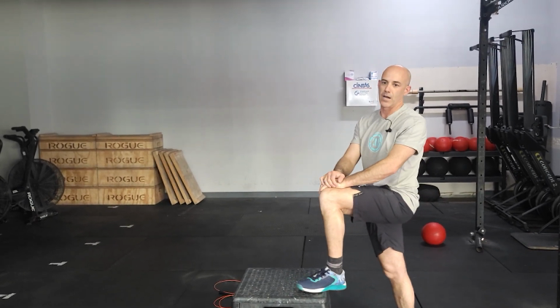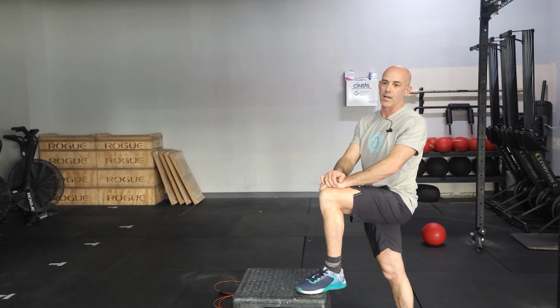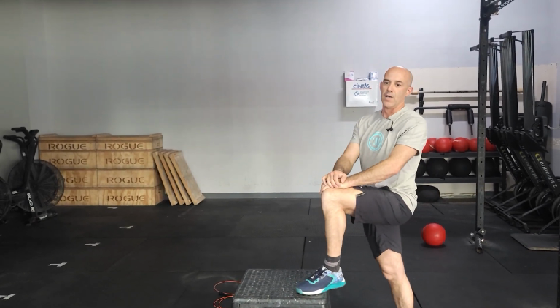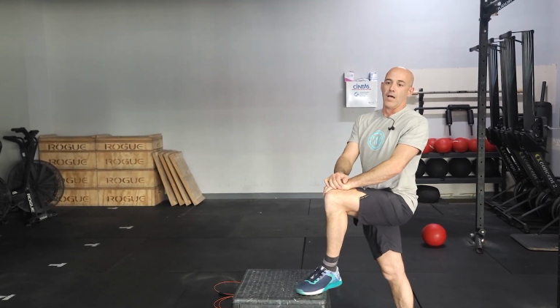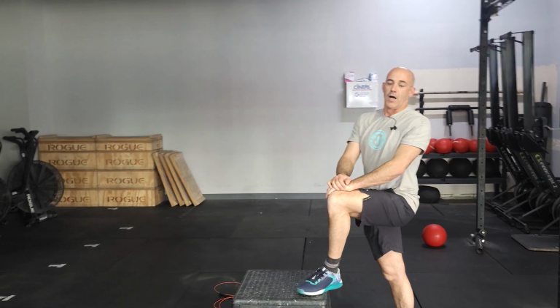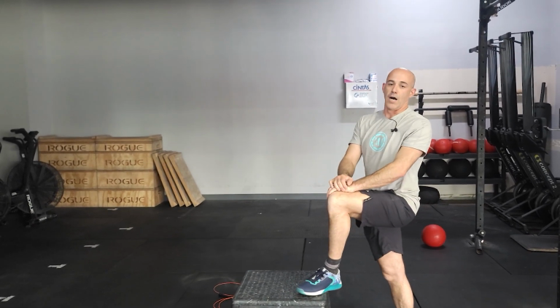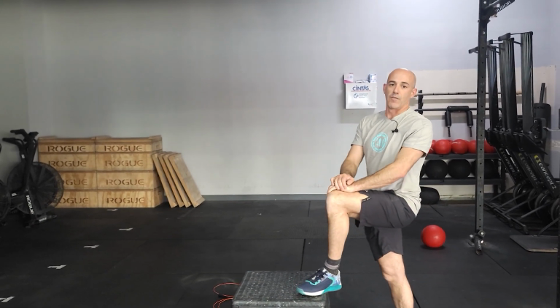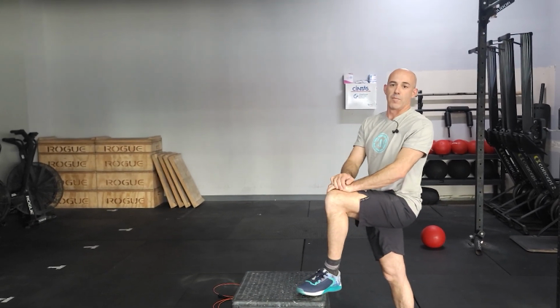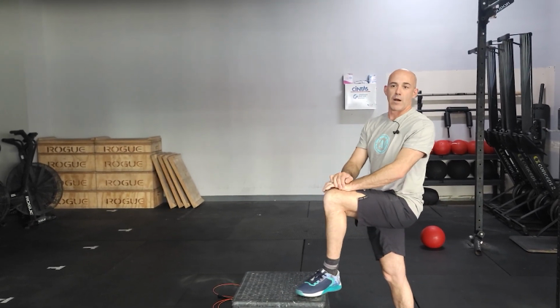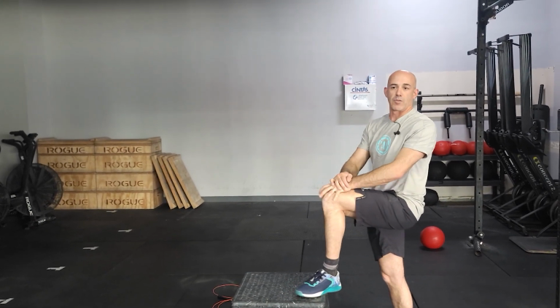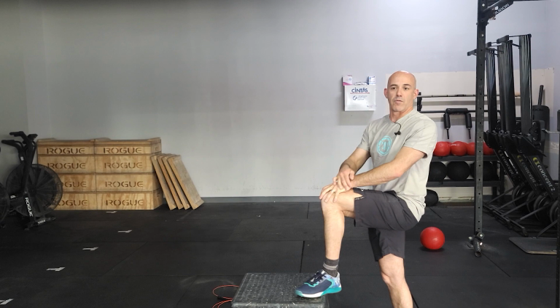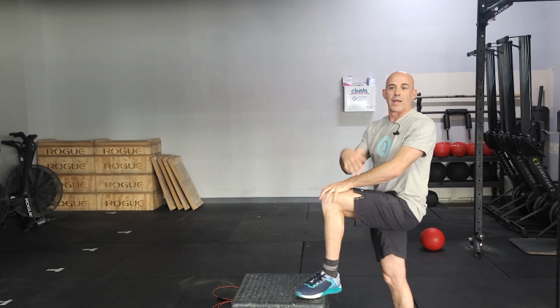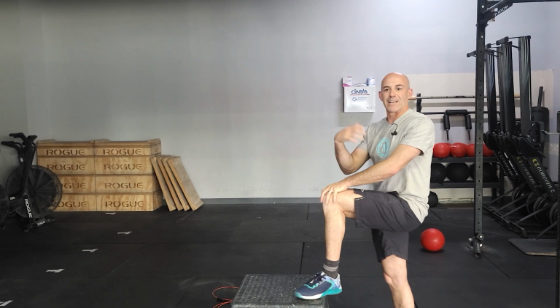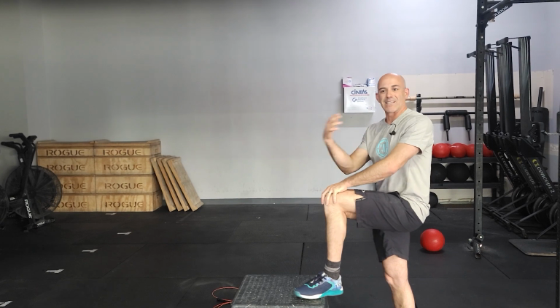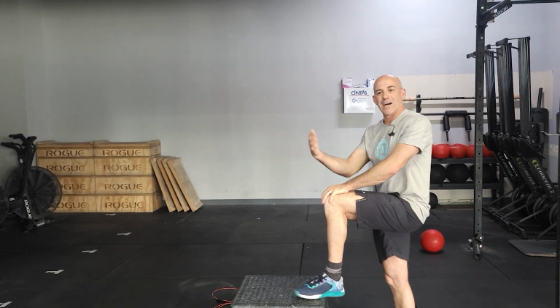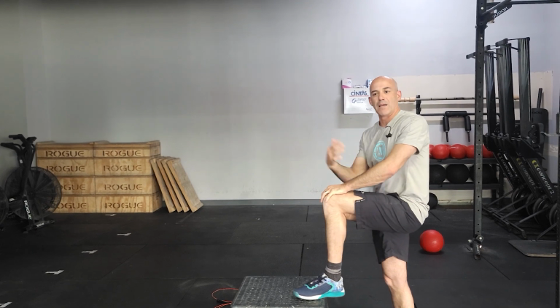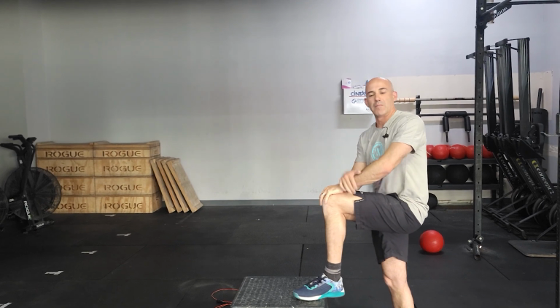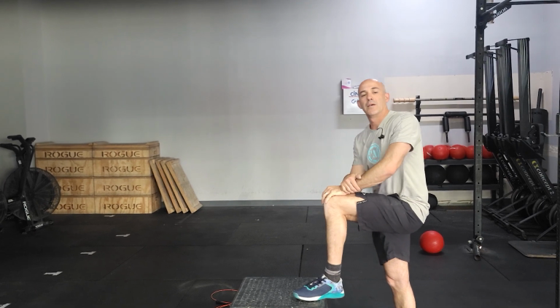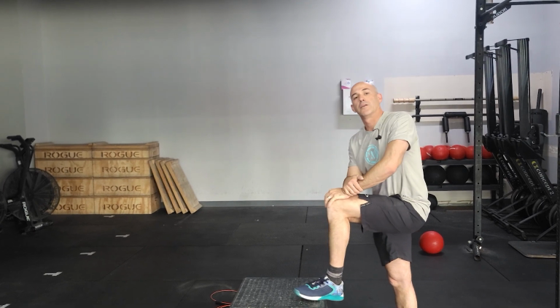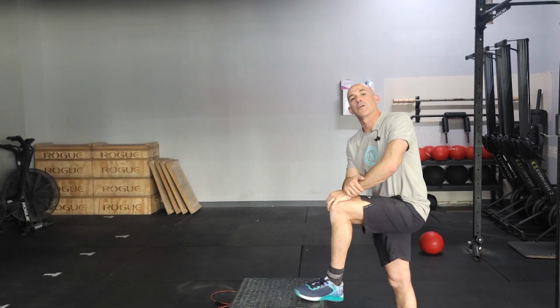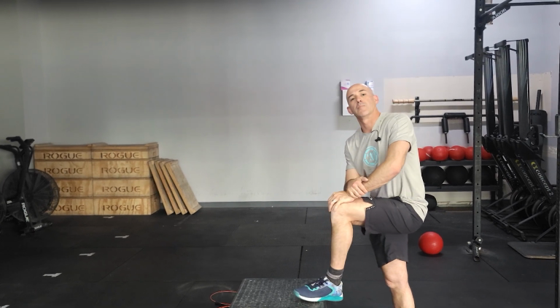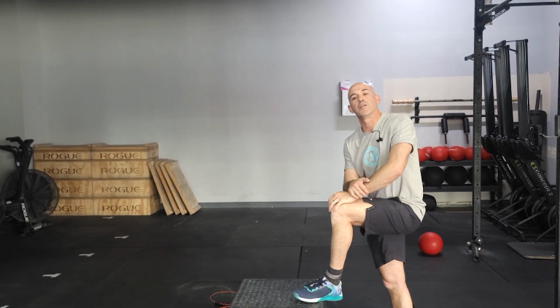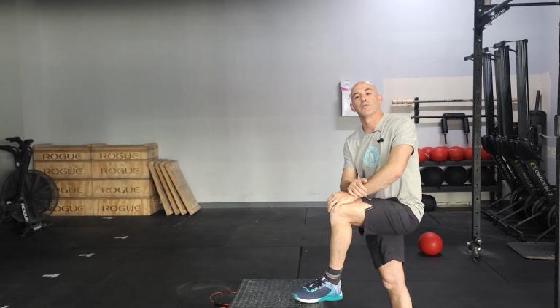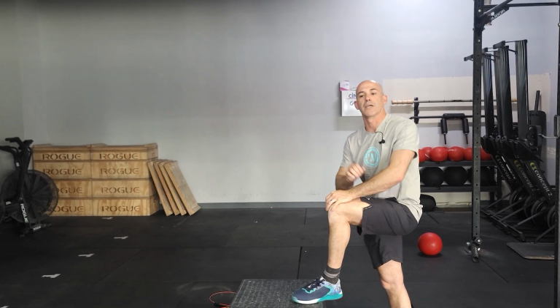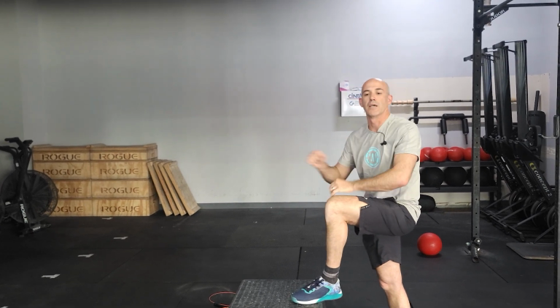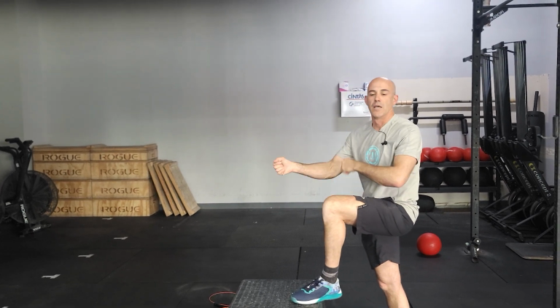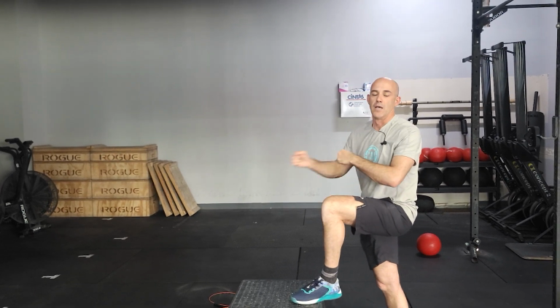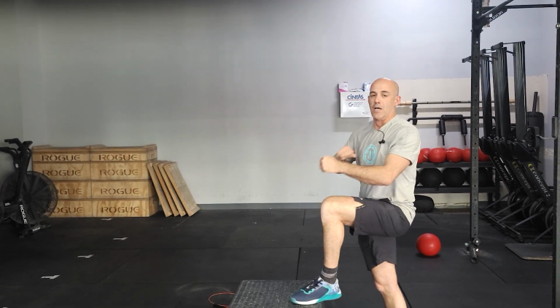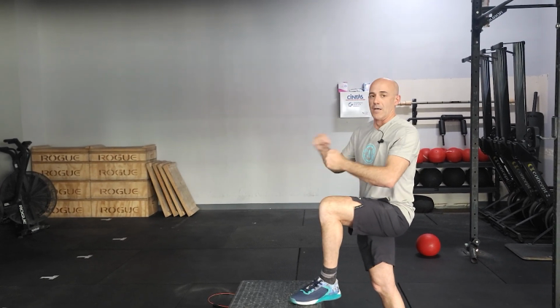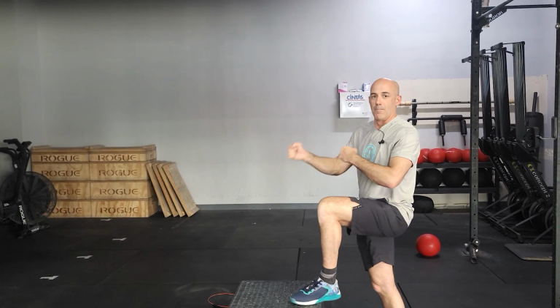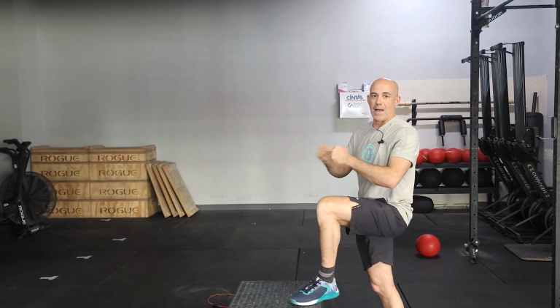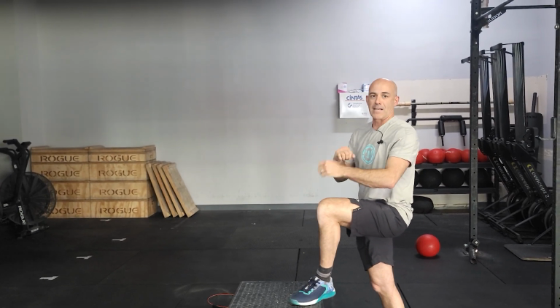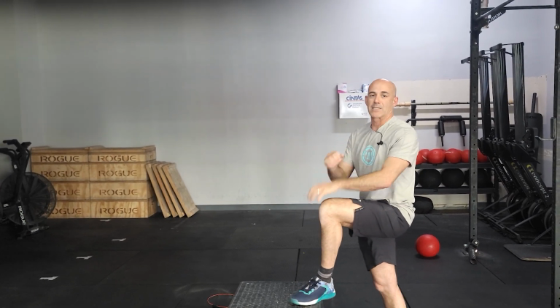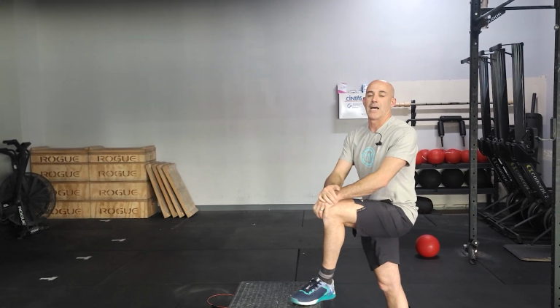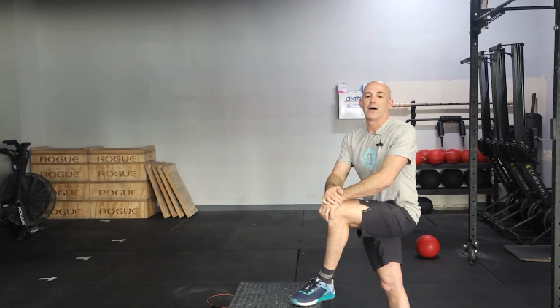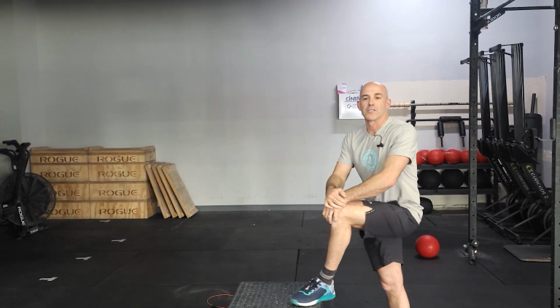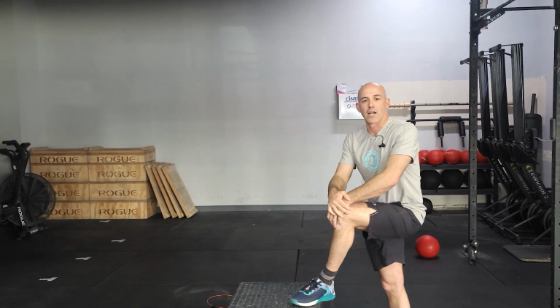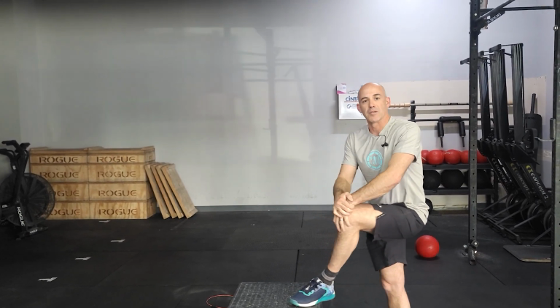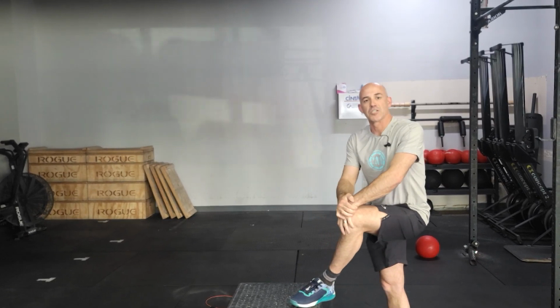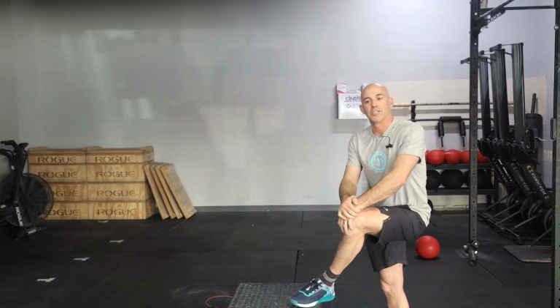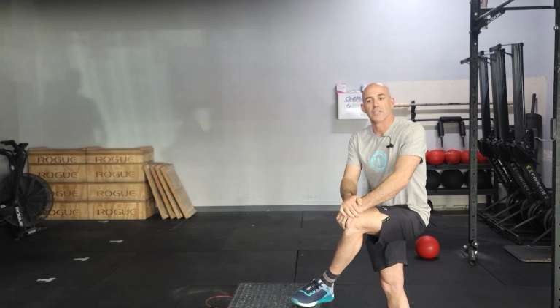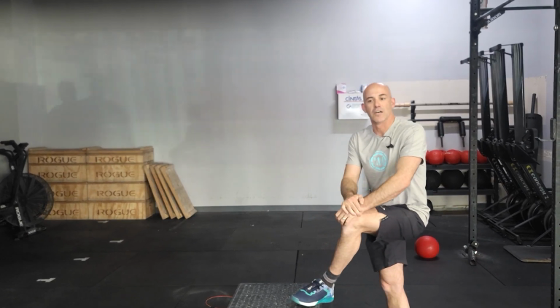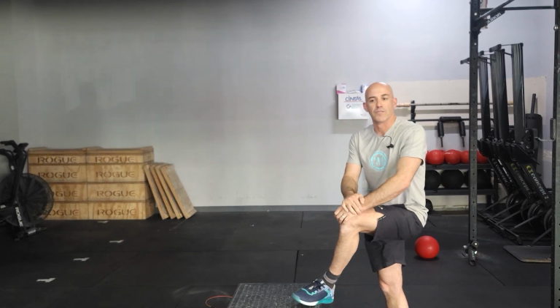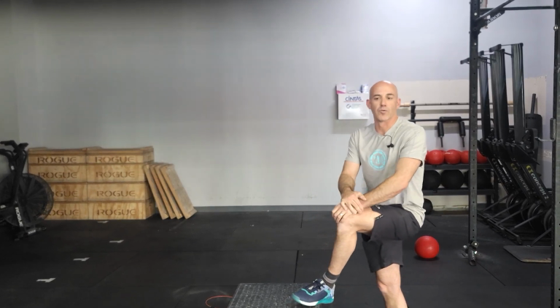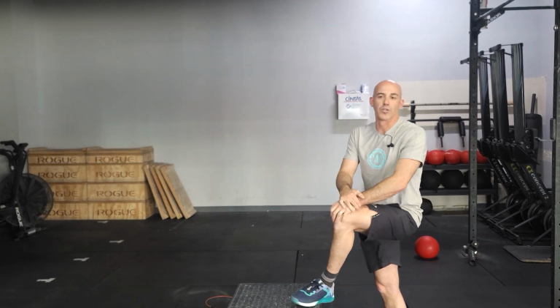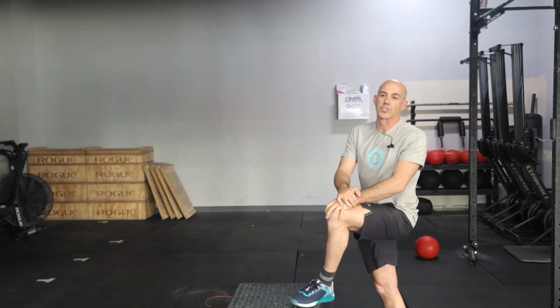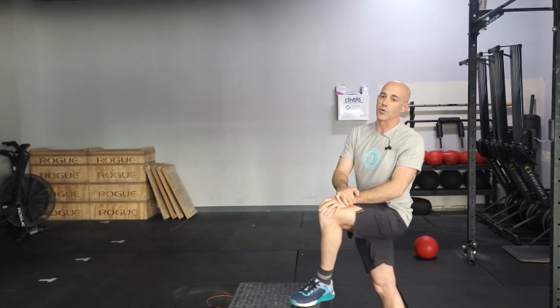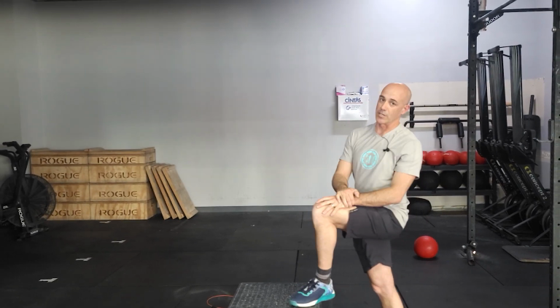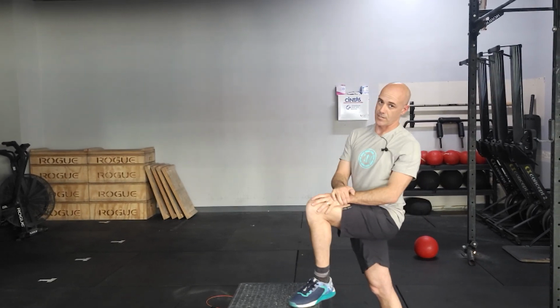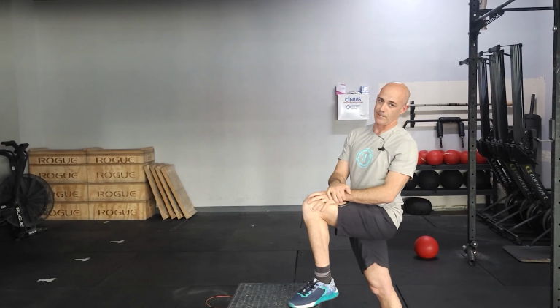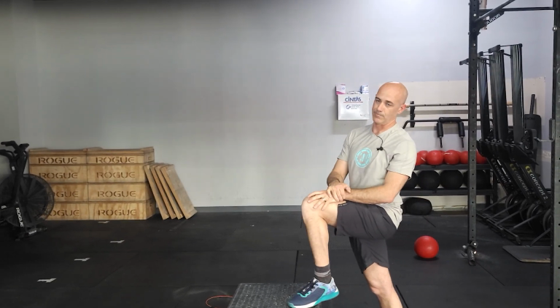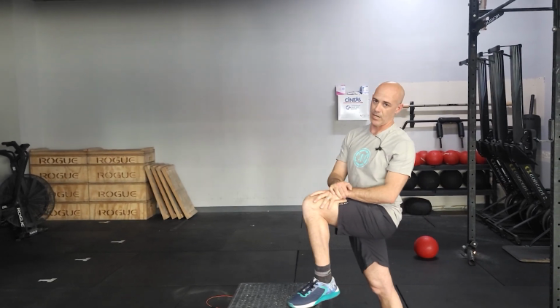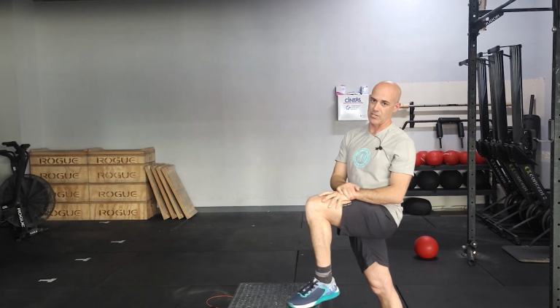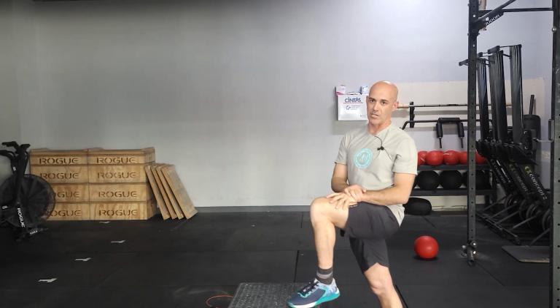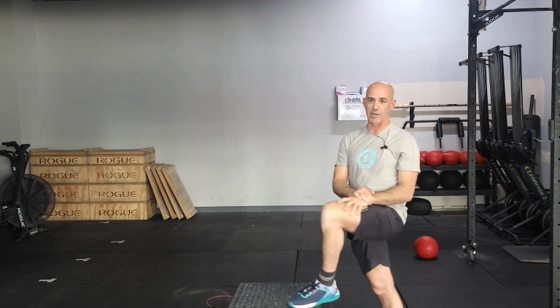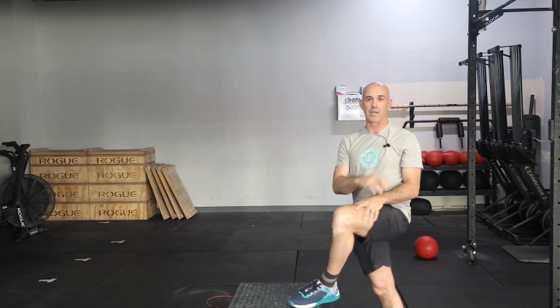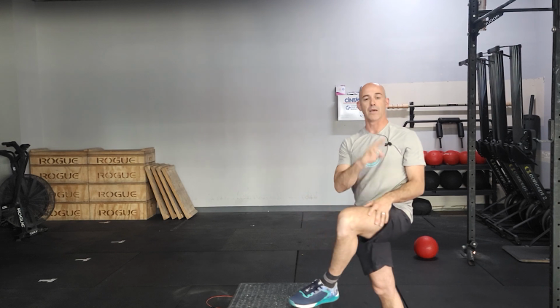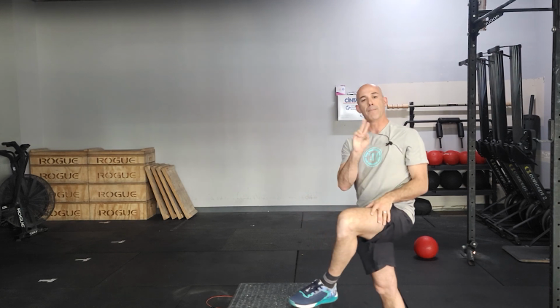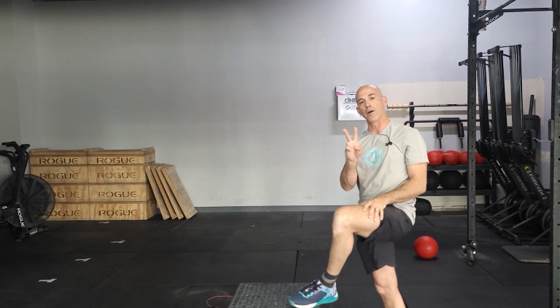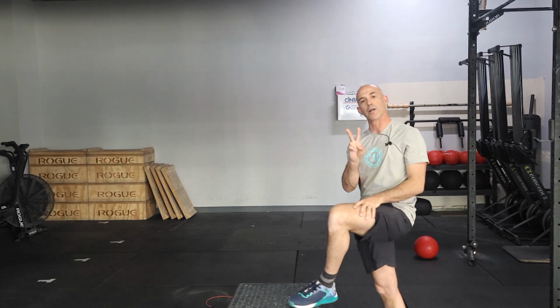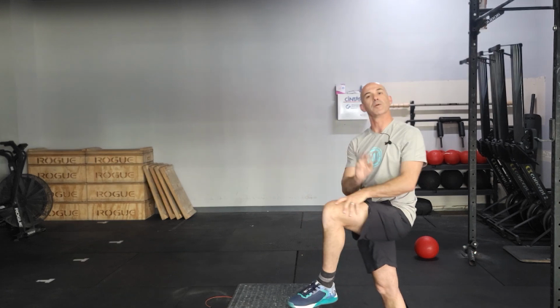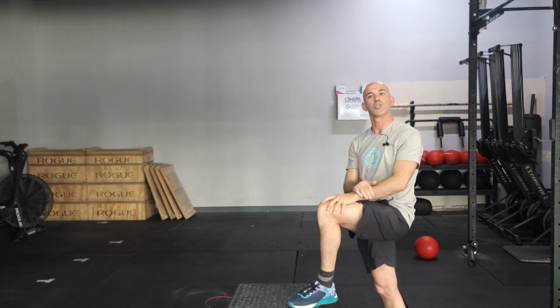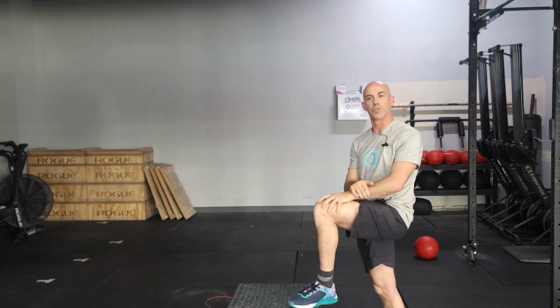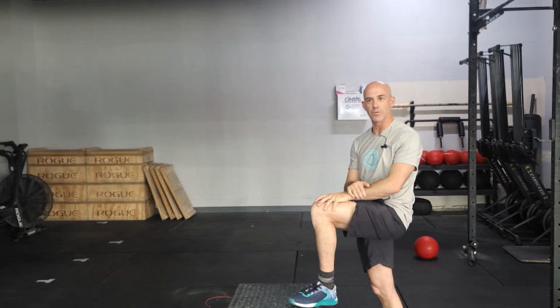From there with the remaining time, you're gonna be doing max cals on a machine of your choice. That's gonna be part number two.